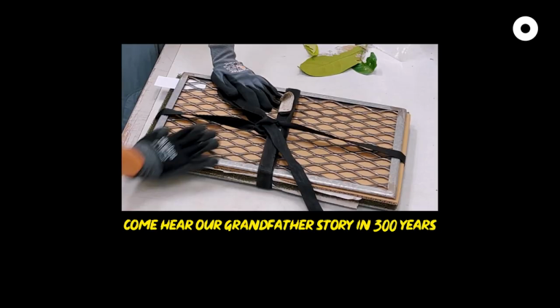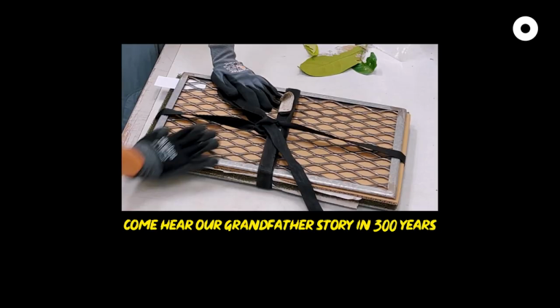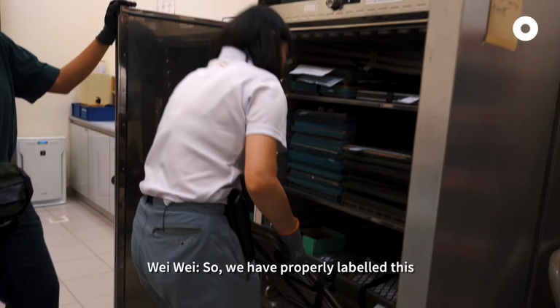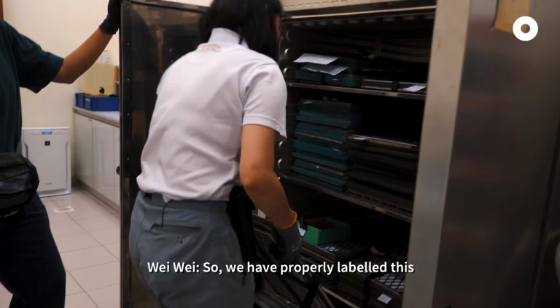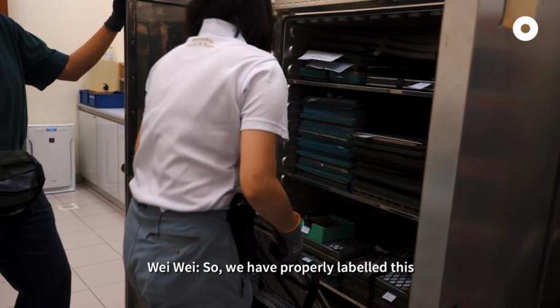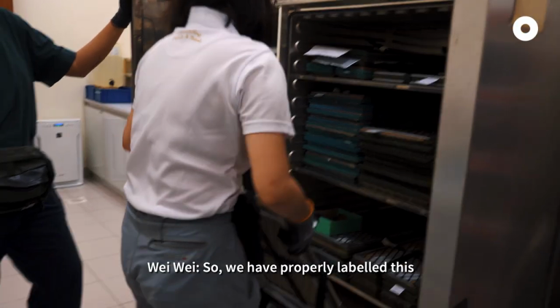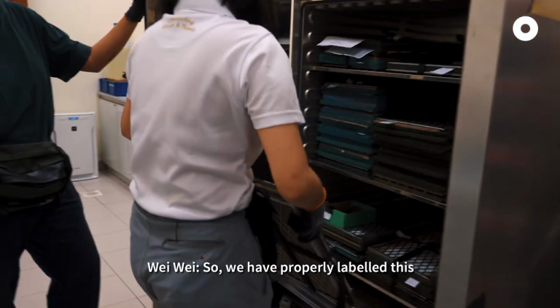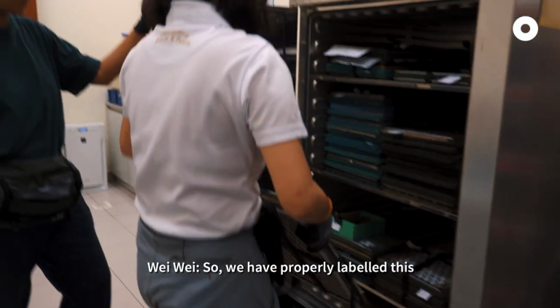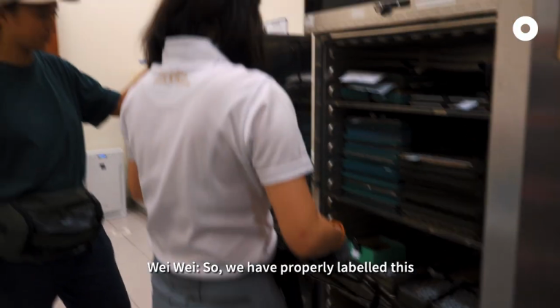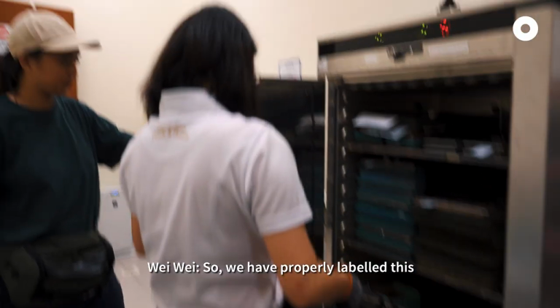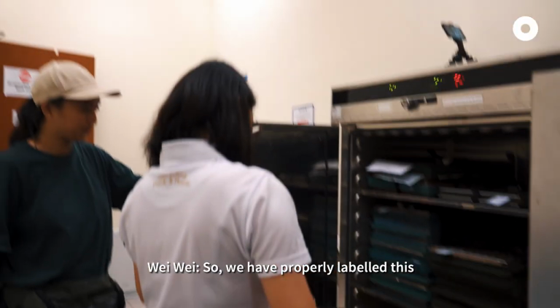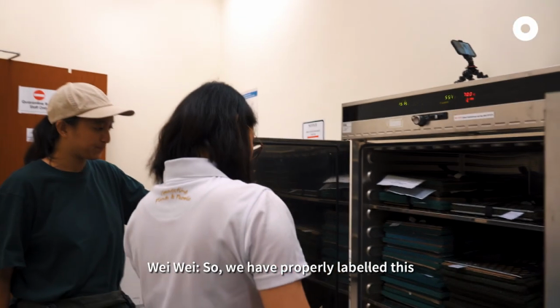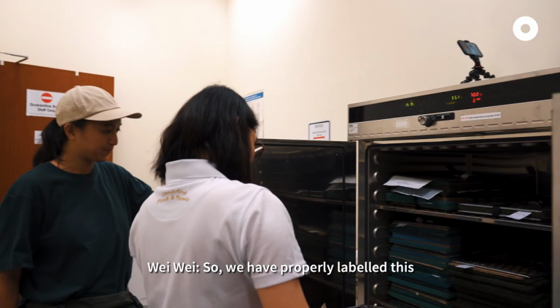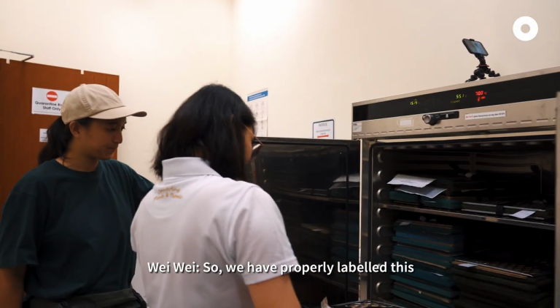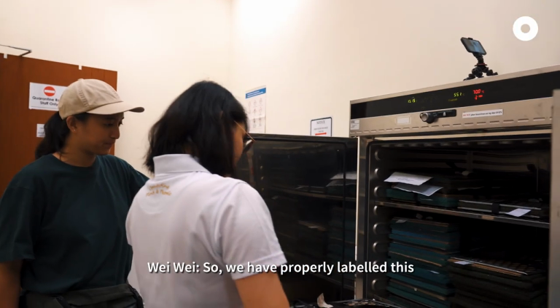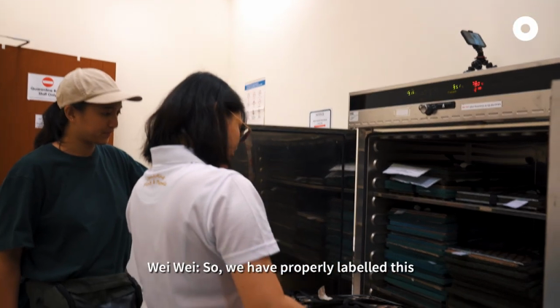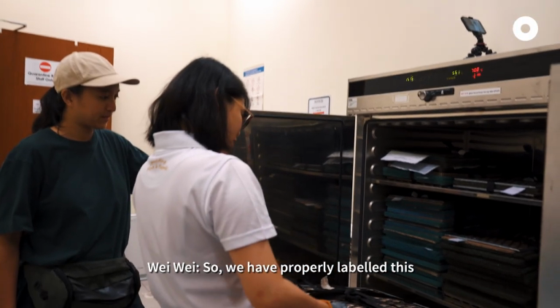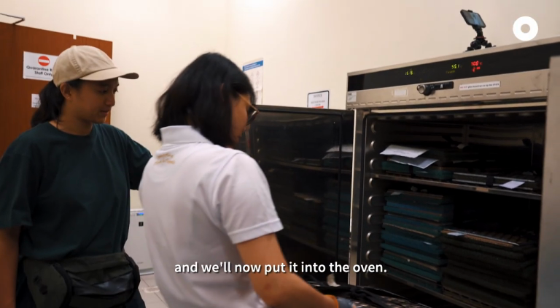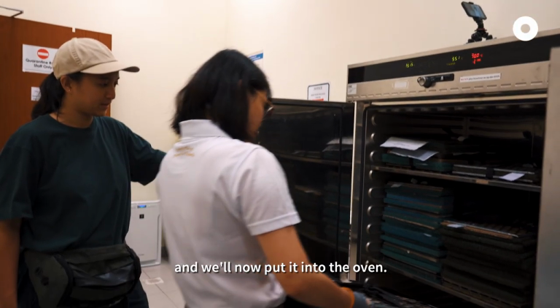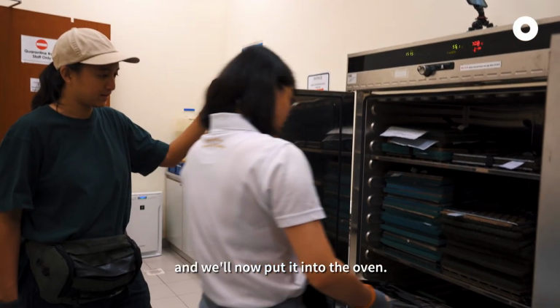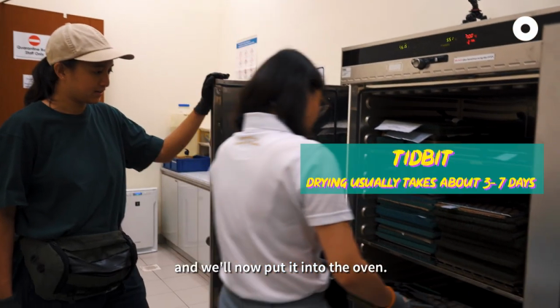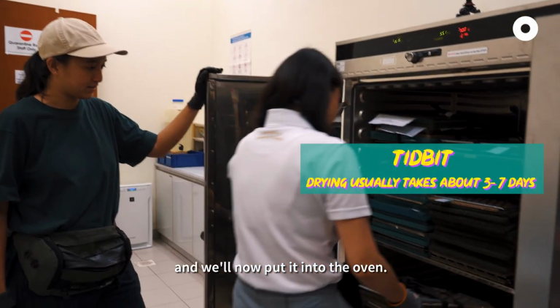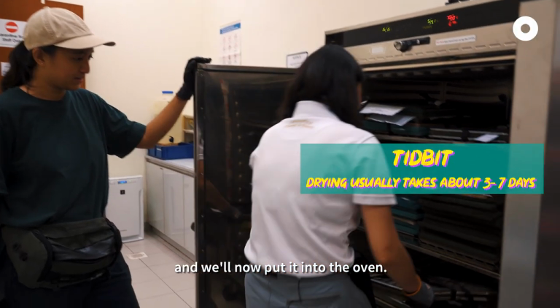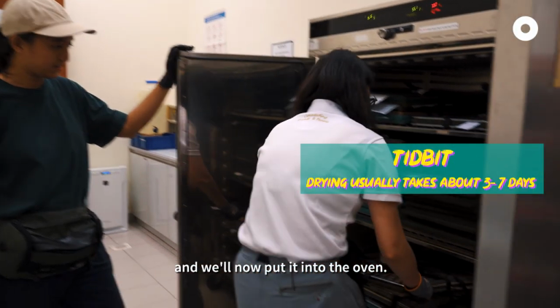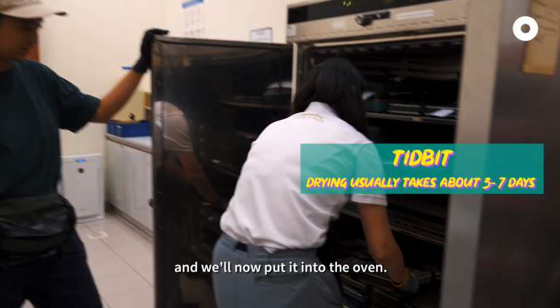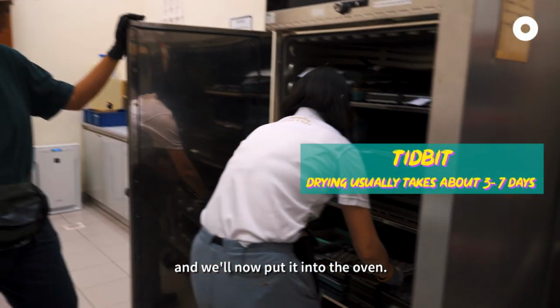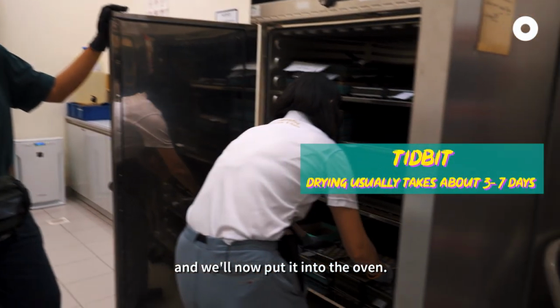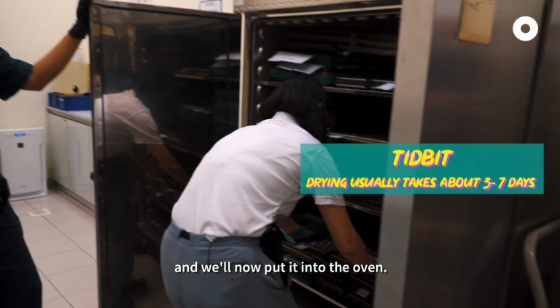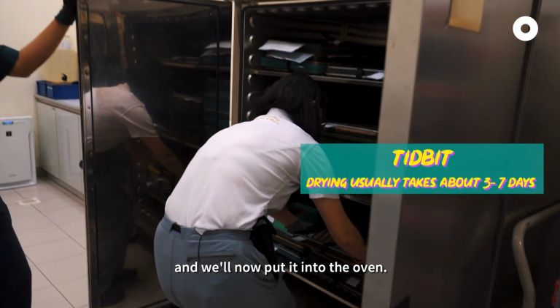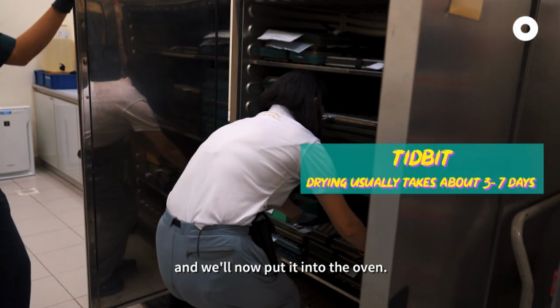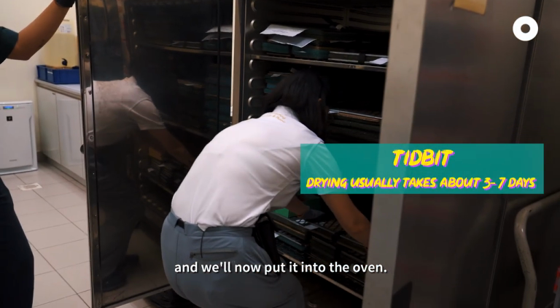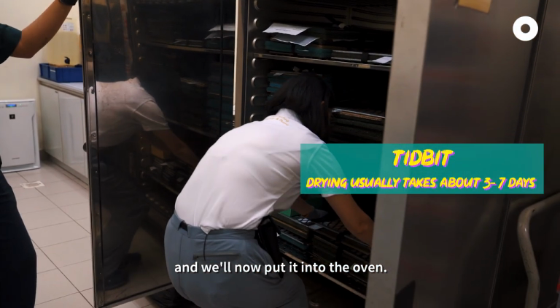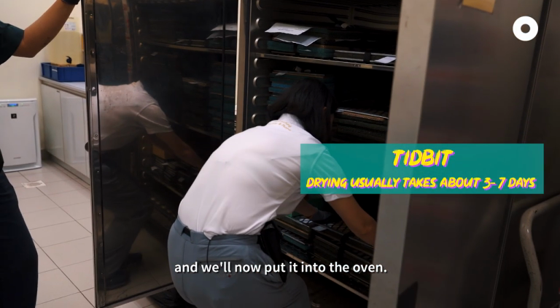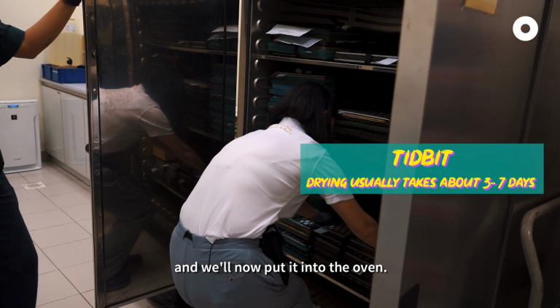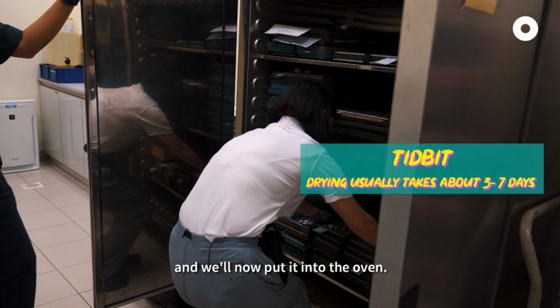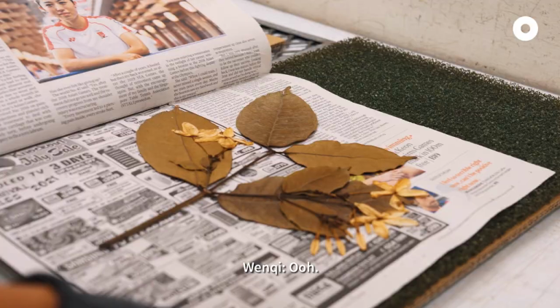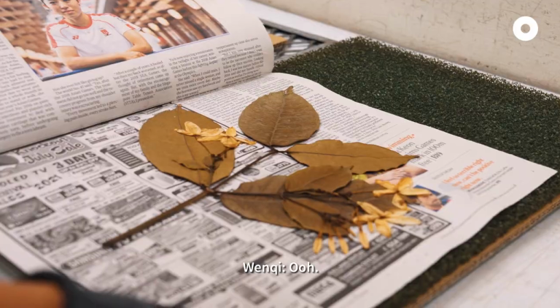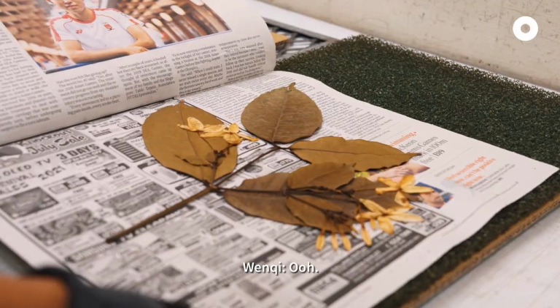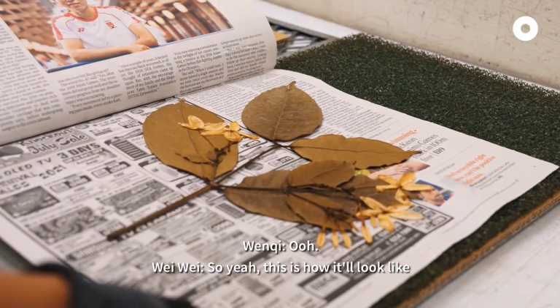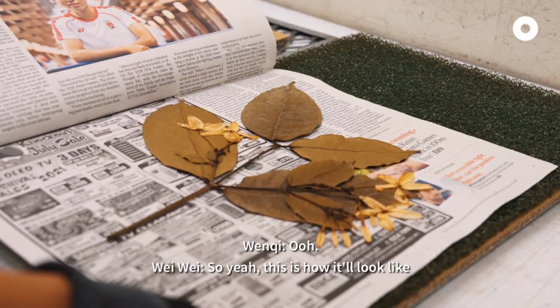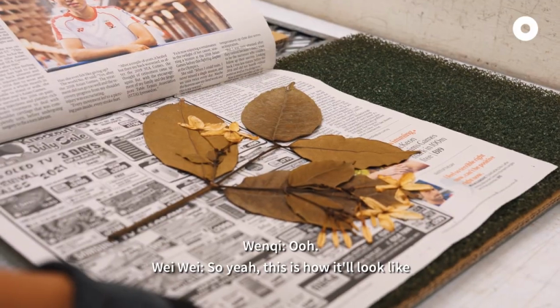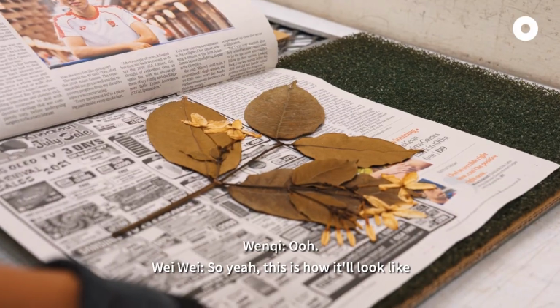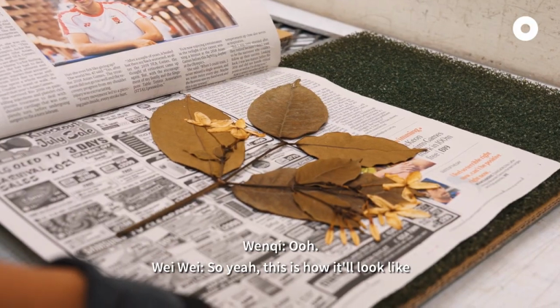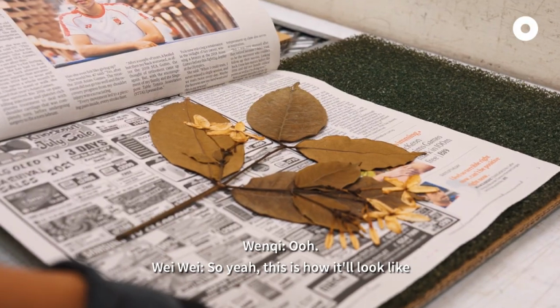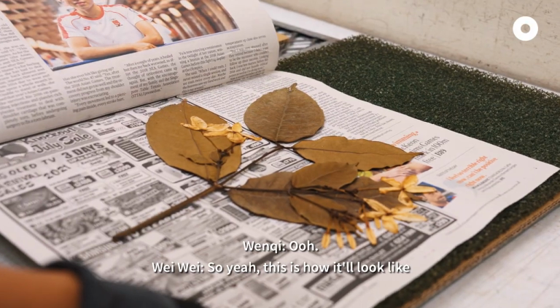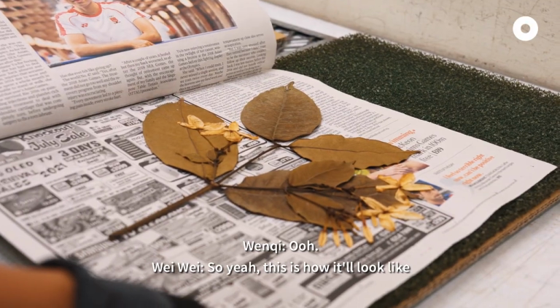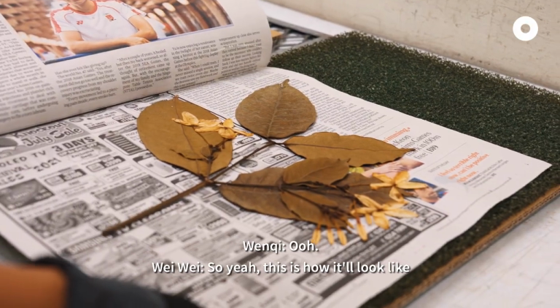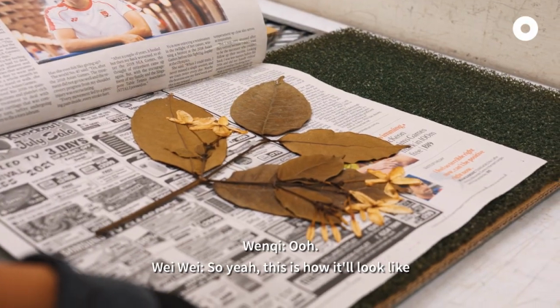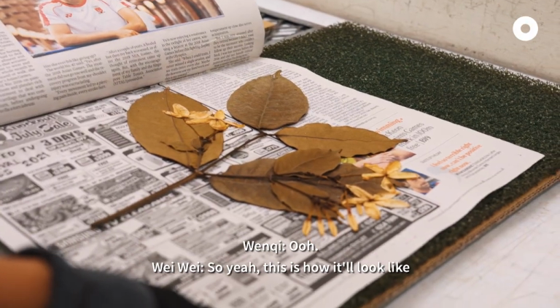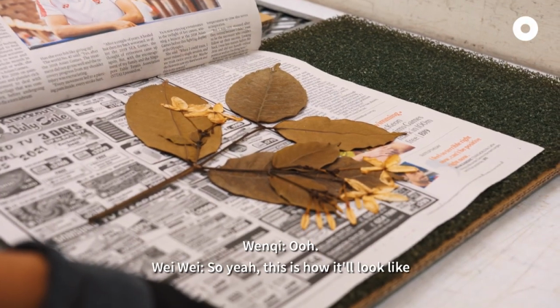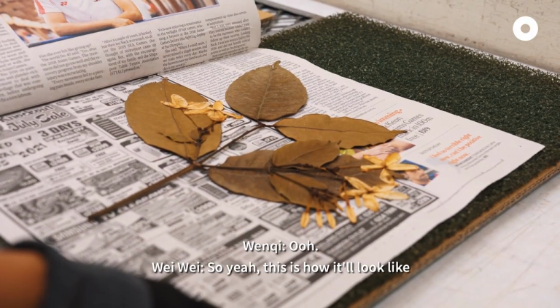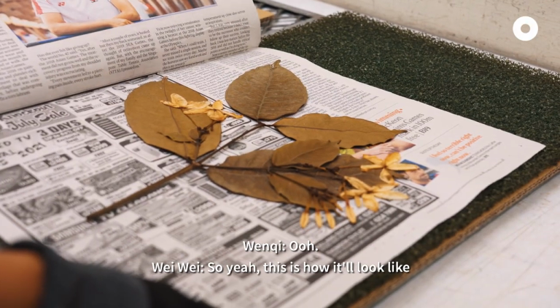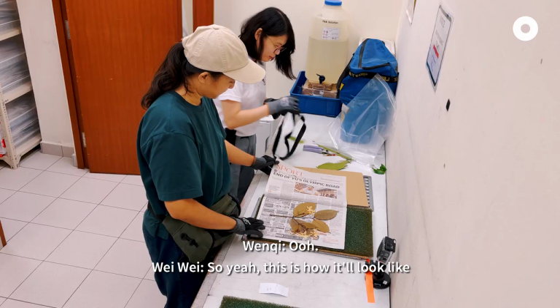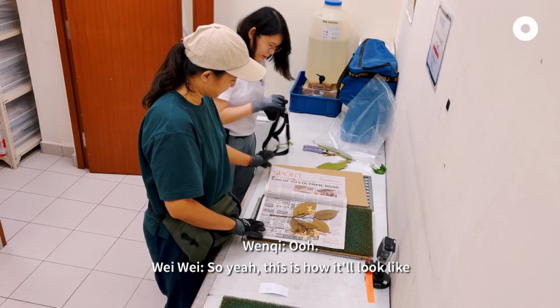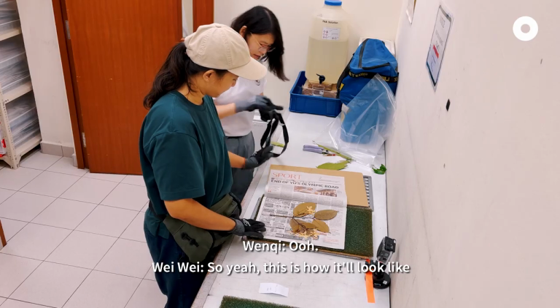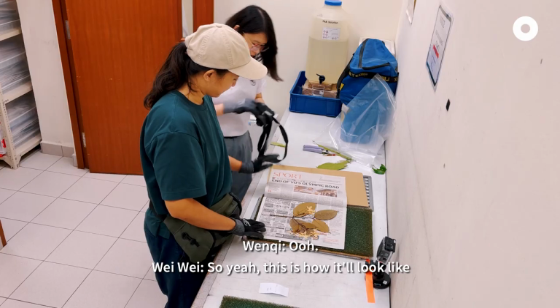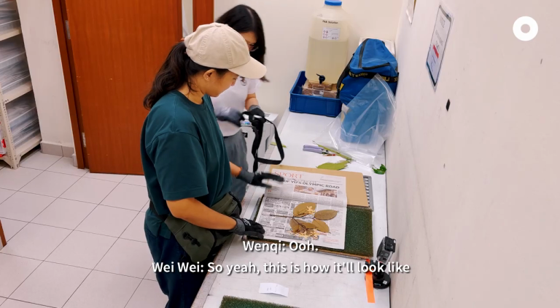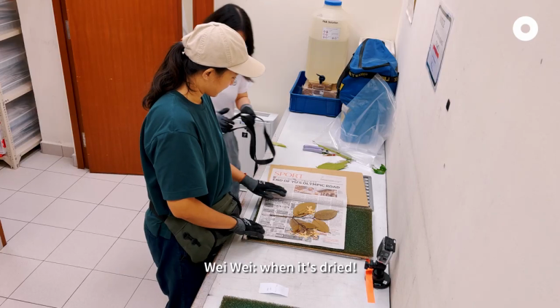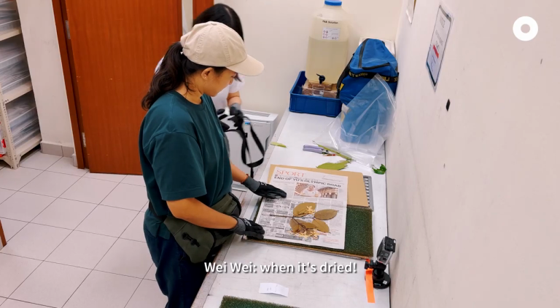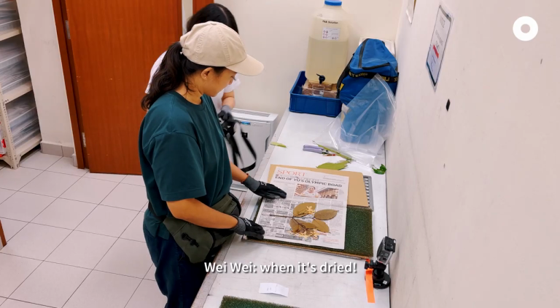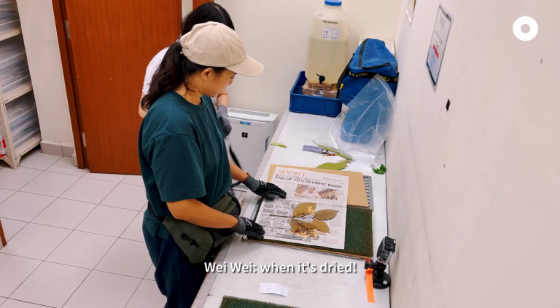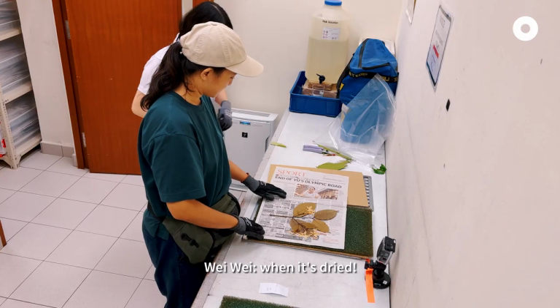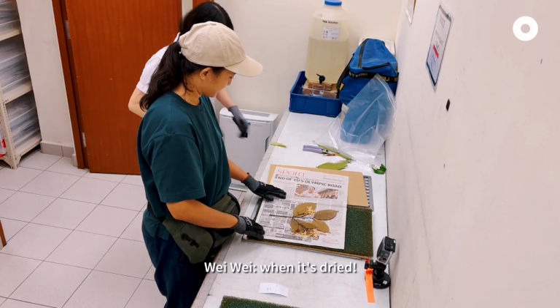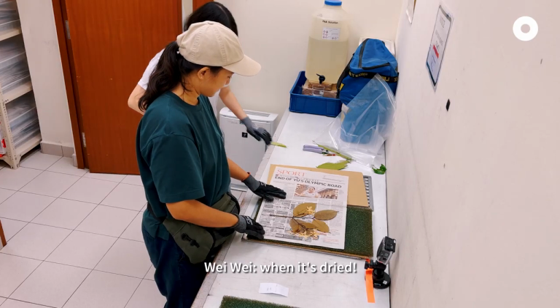So we have properly labelled this and we will now put this into the oven. This is how it will look like when it's dried.